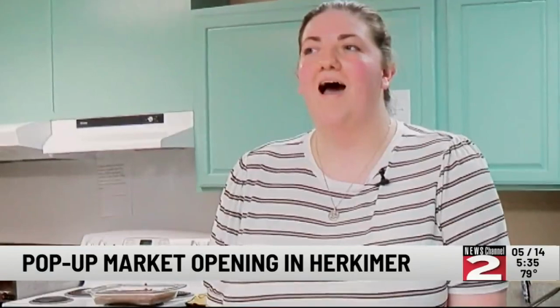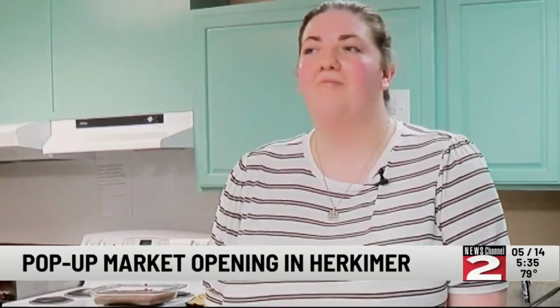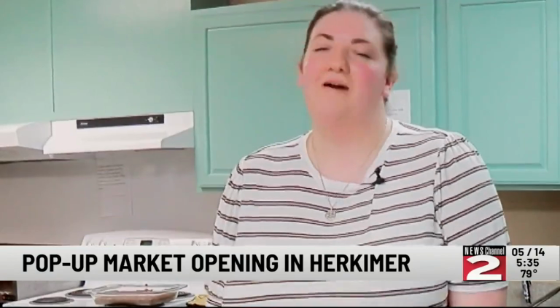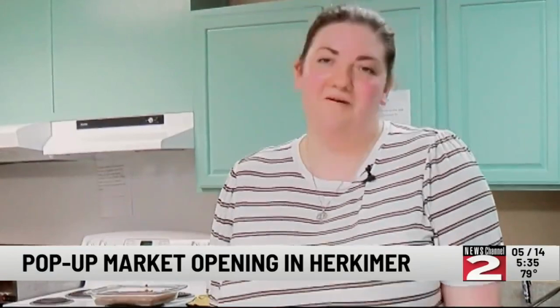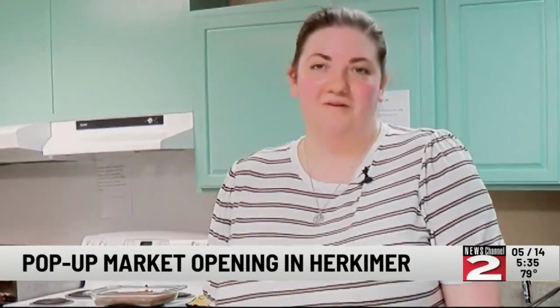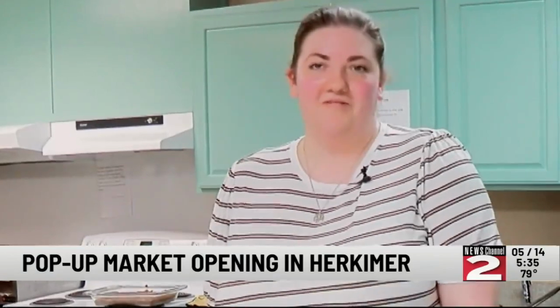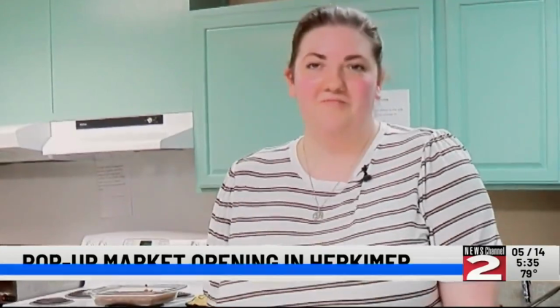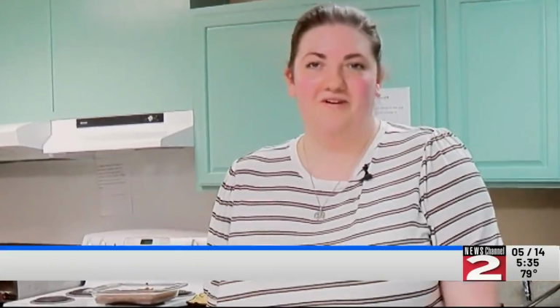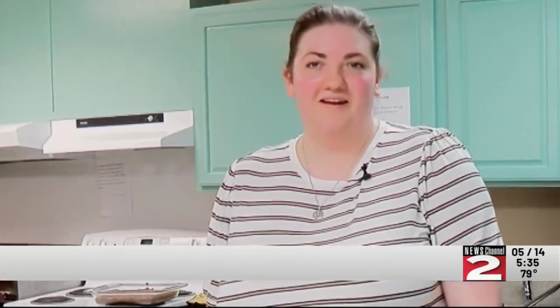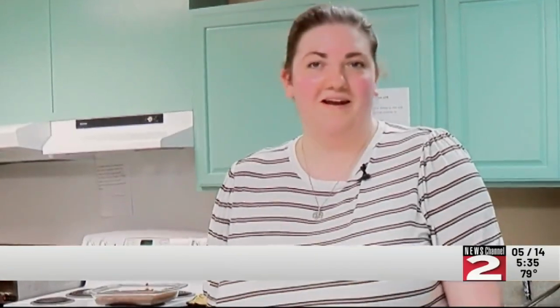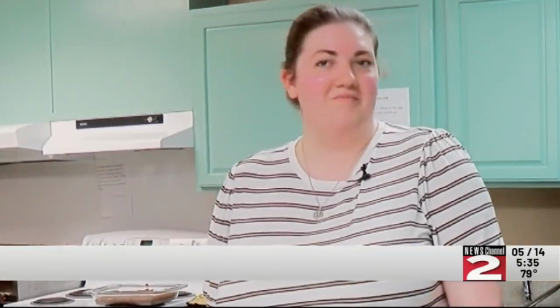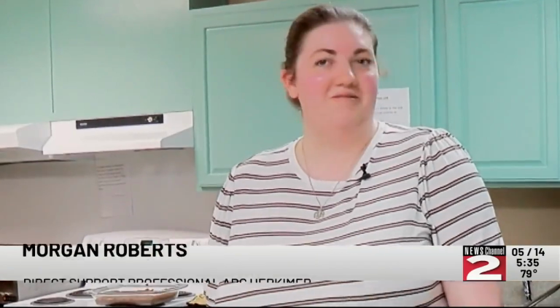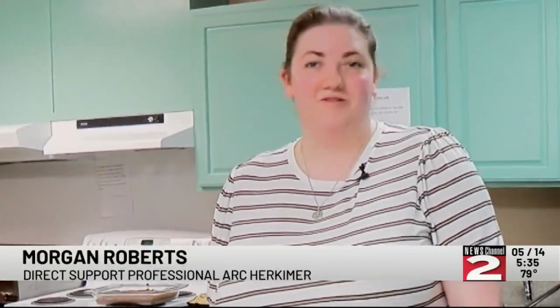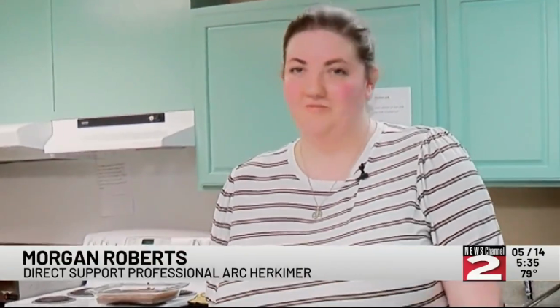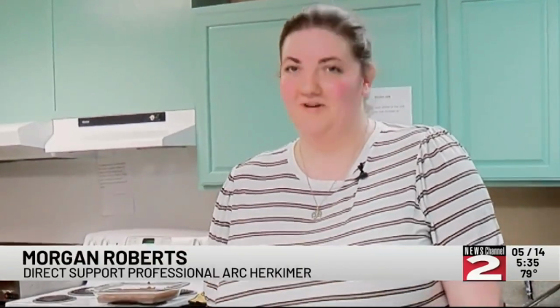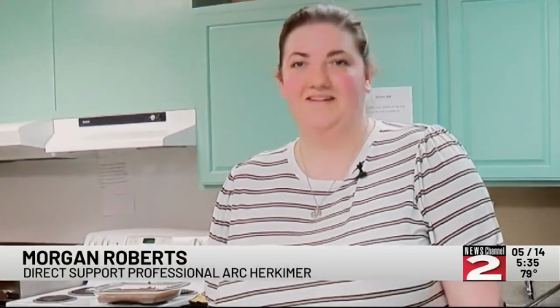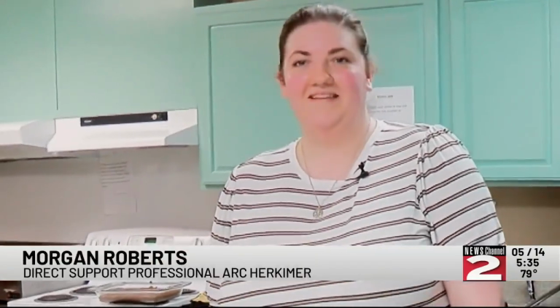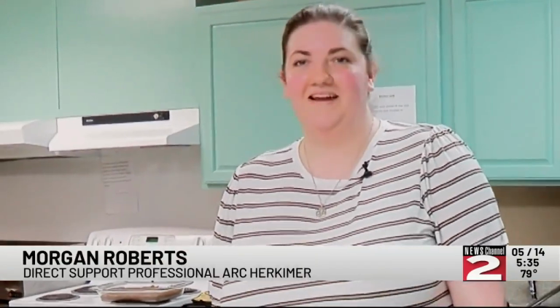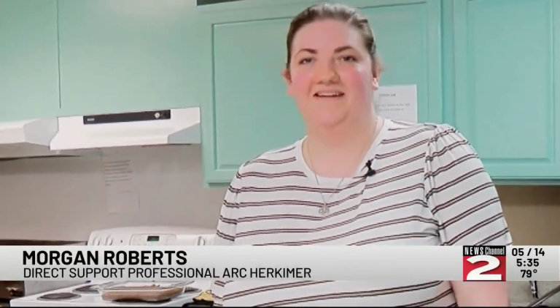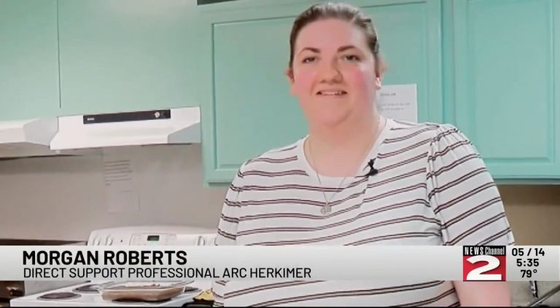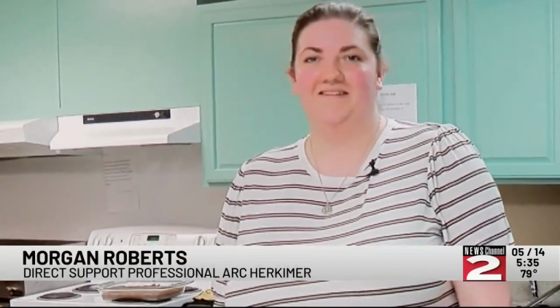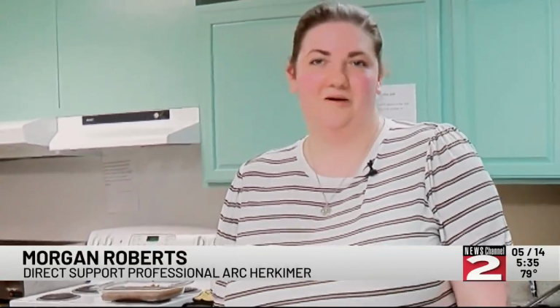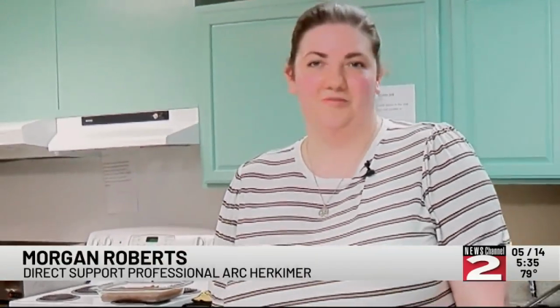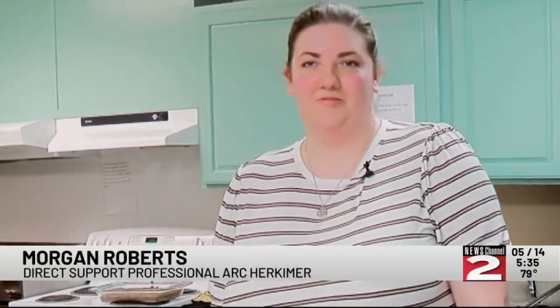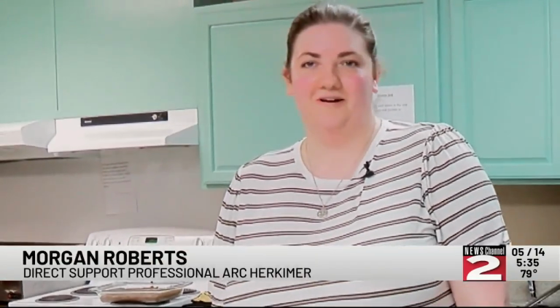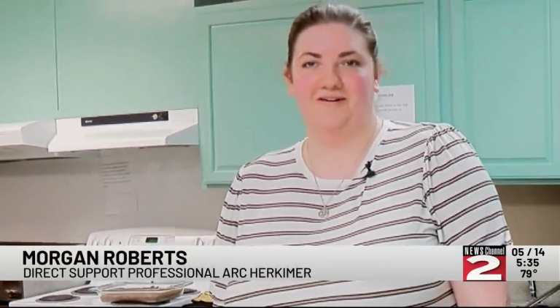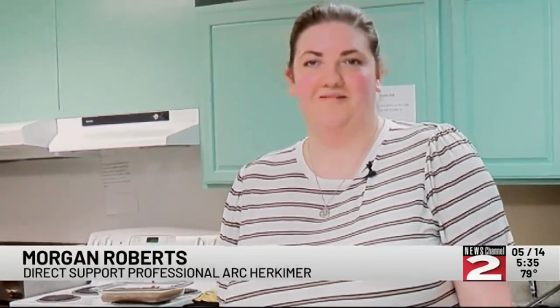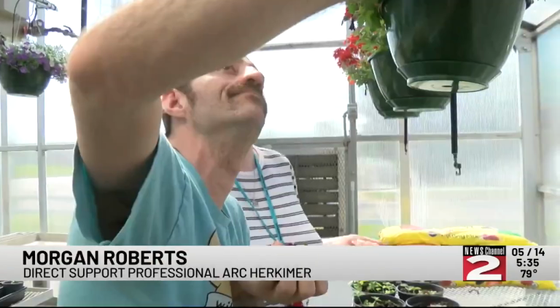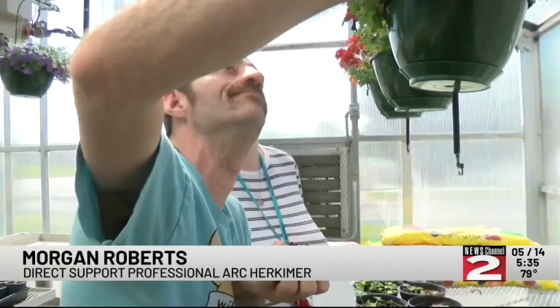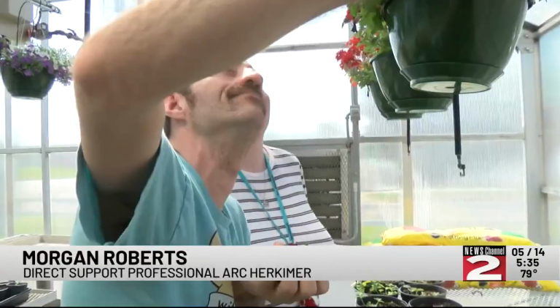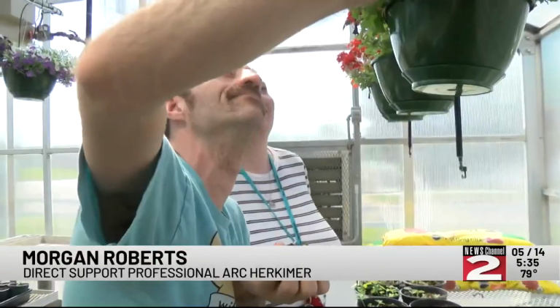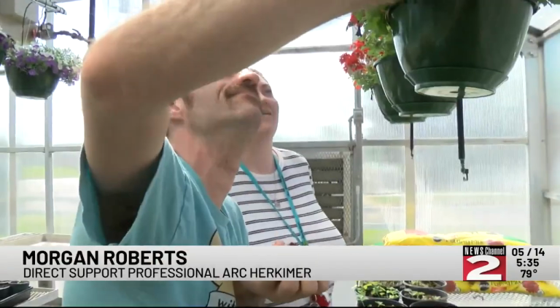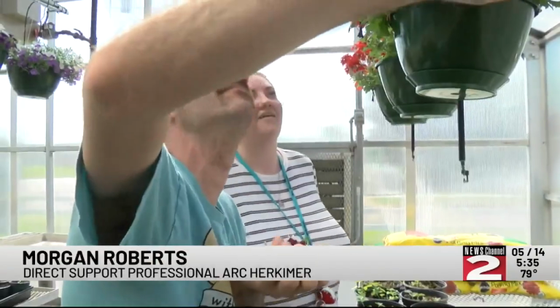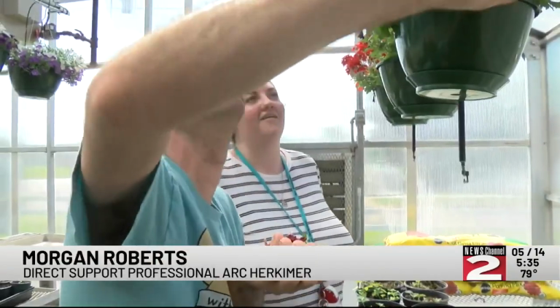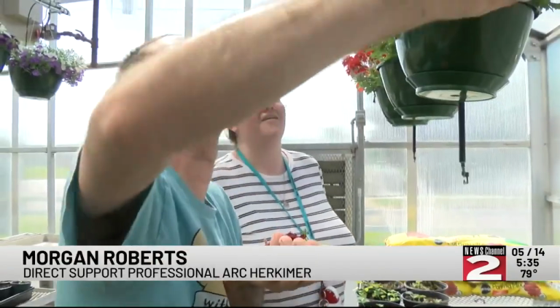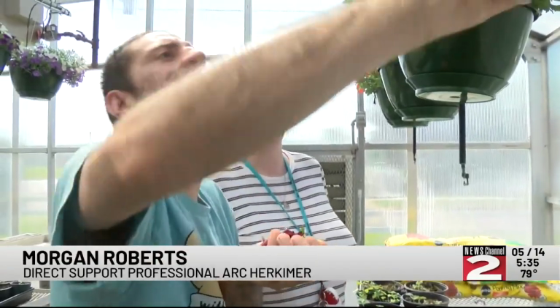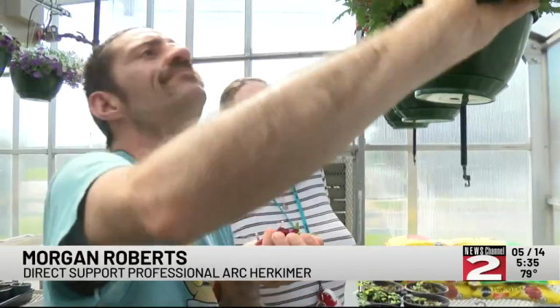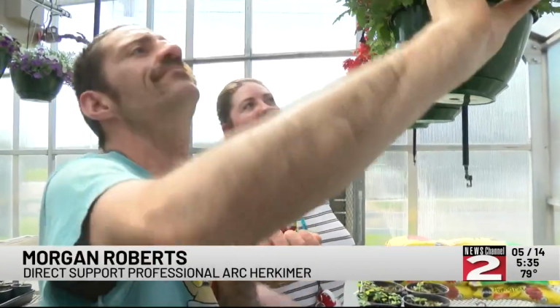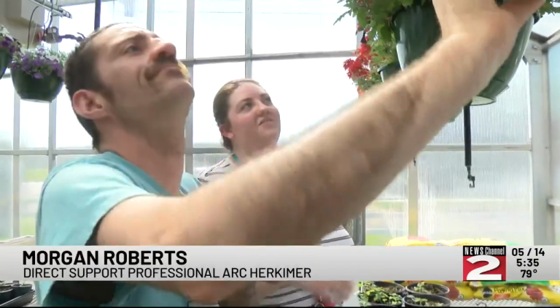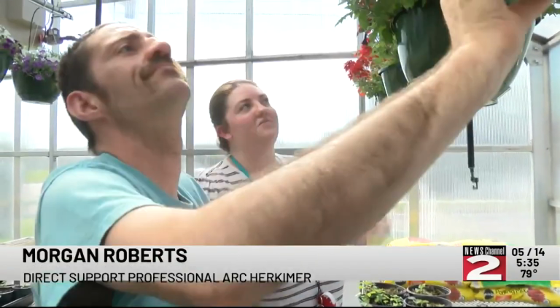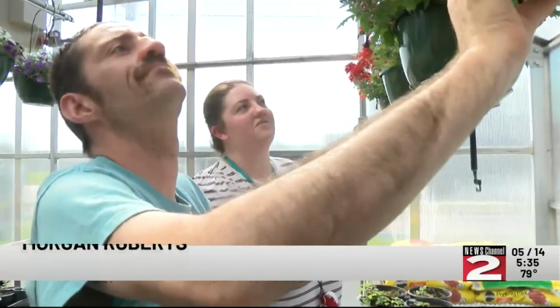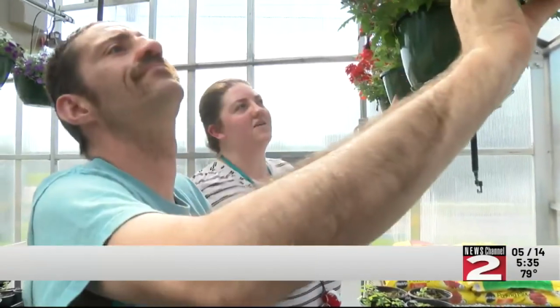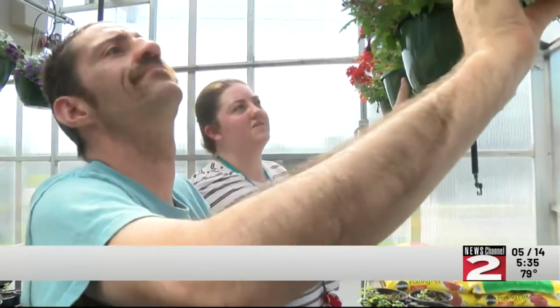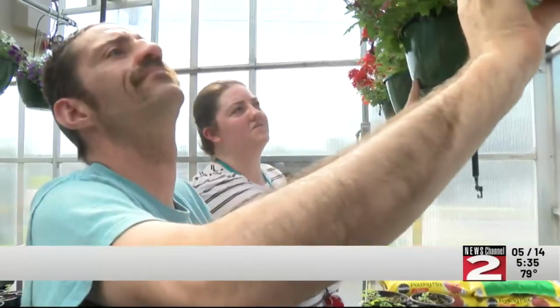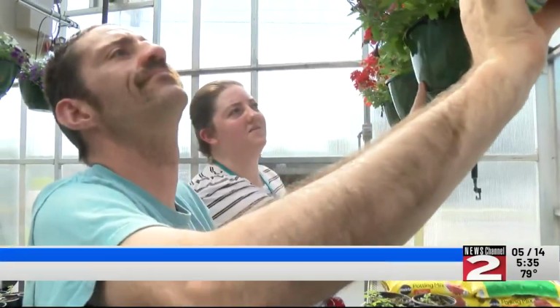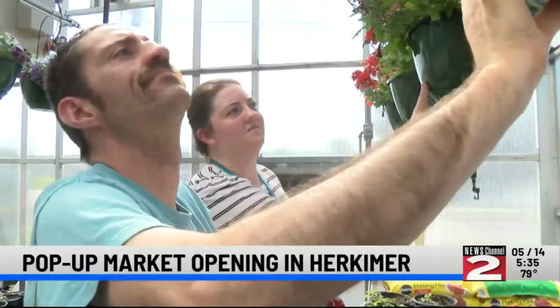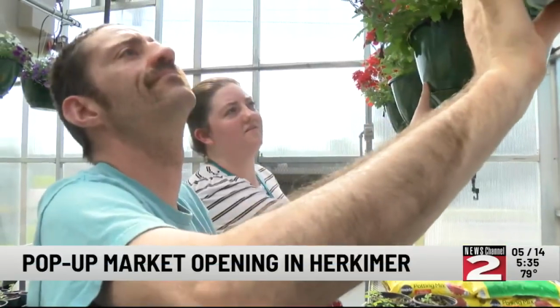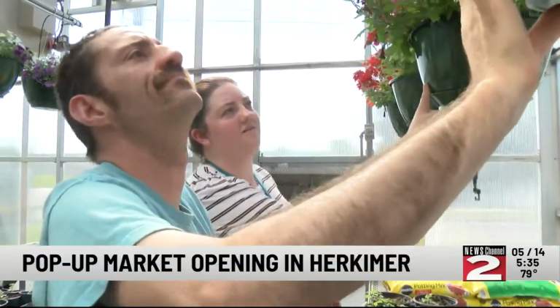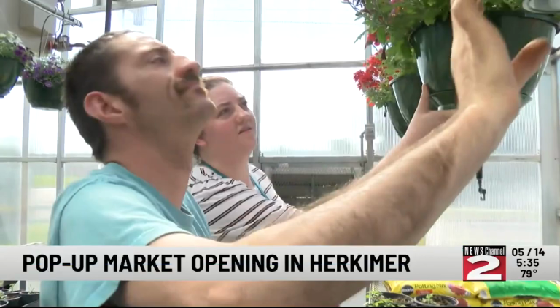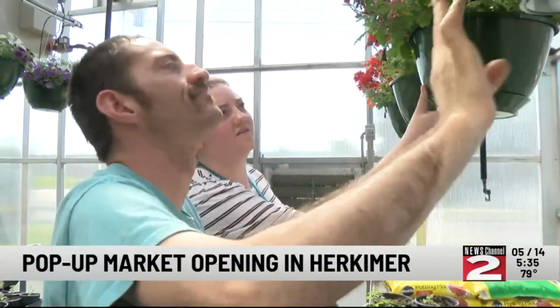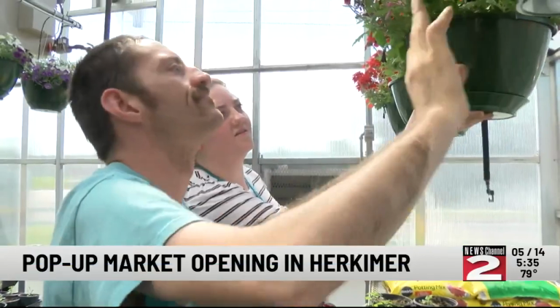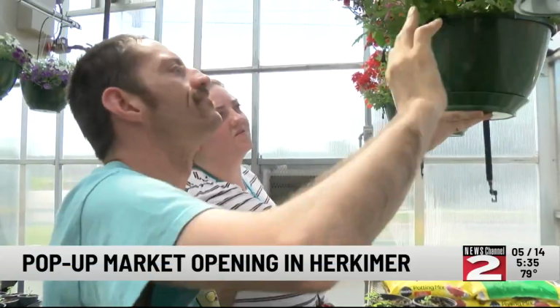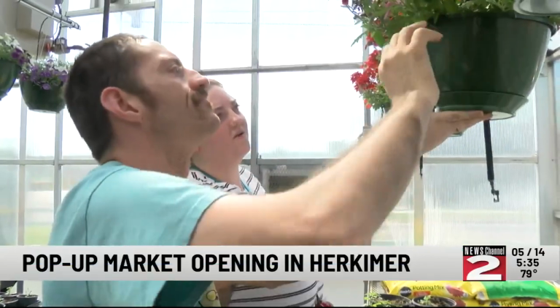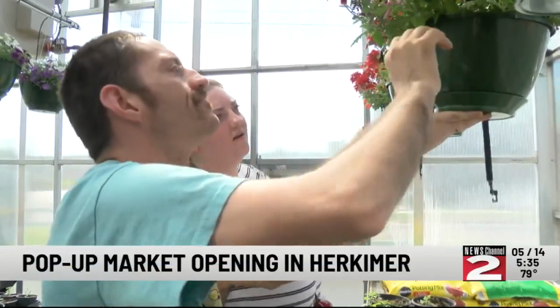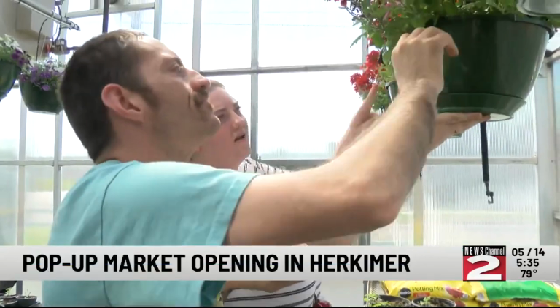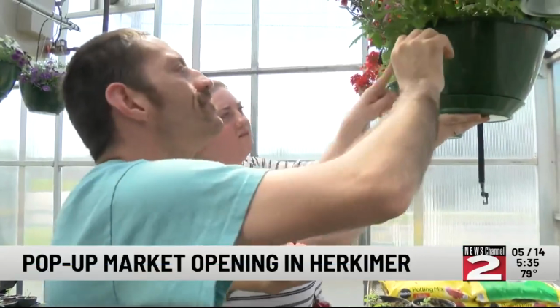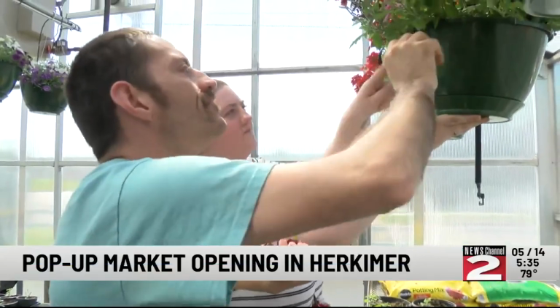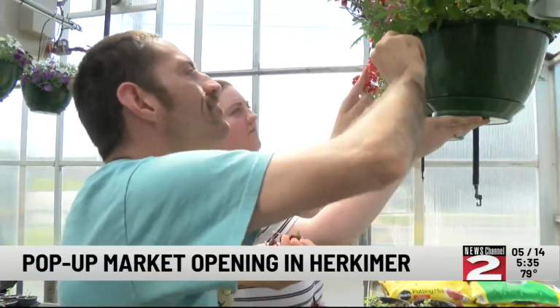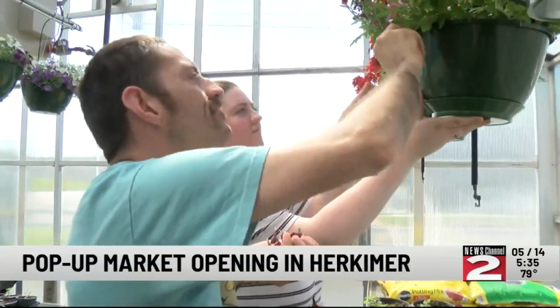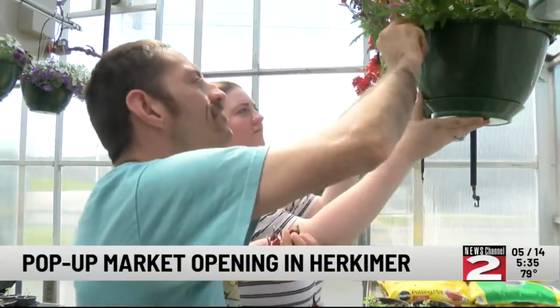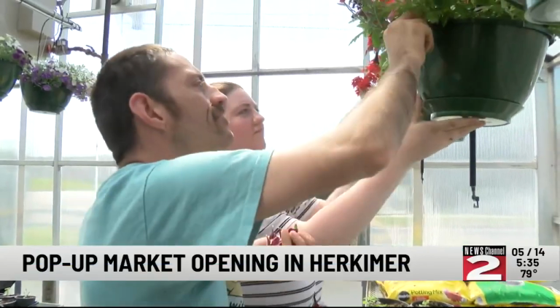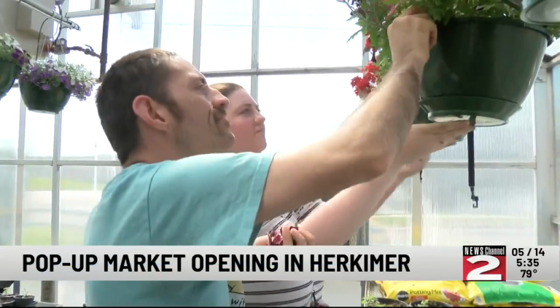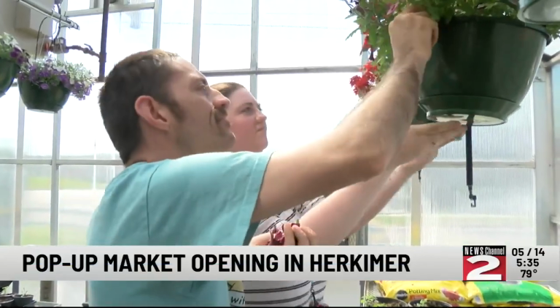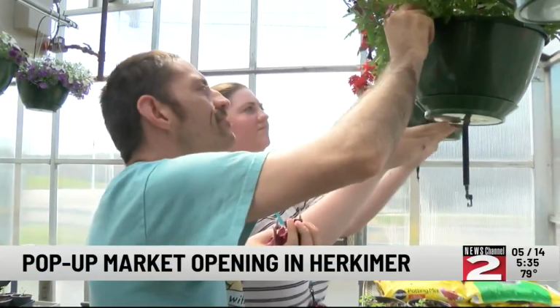I wake up every morning and I'm super excited to come to work. That's the best. It's amazing. They're always great. We always have fun. We're always doing activities.